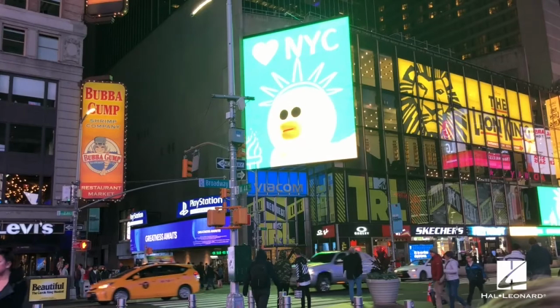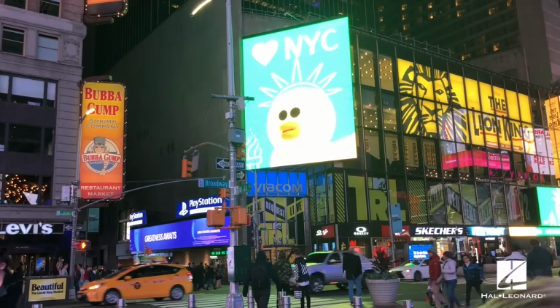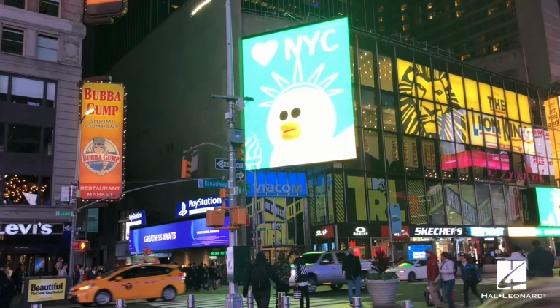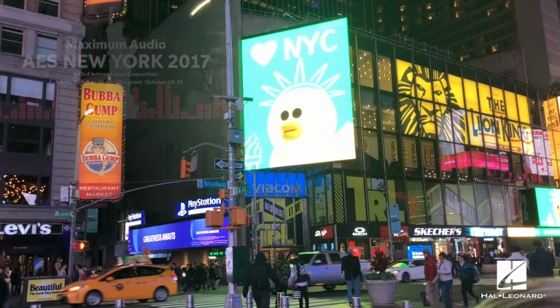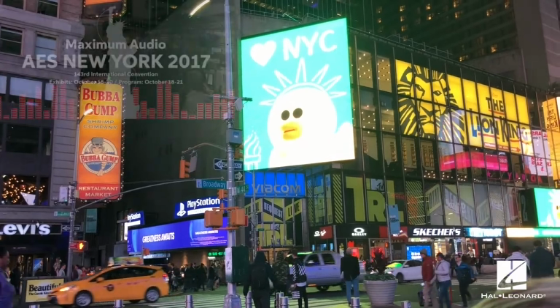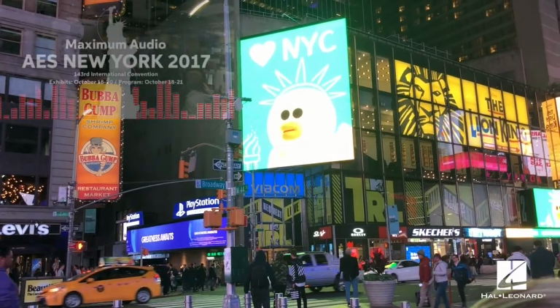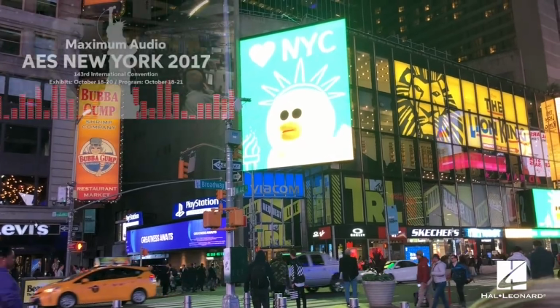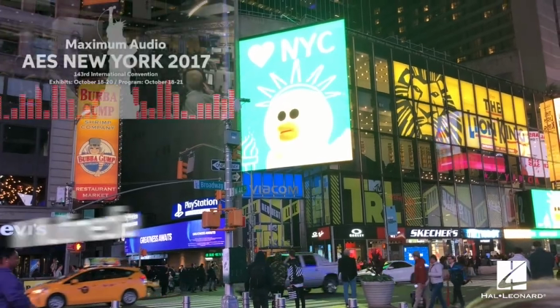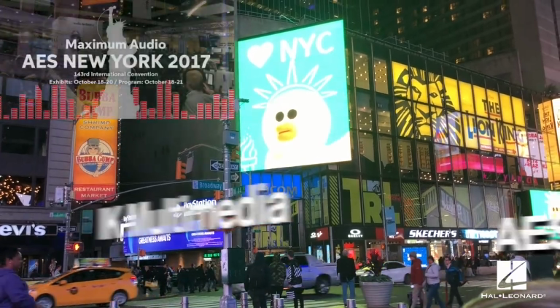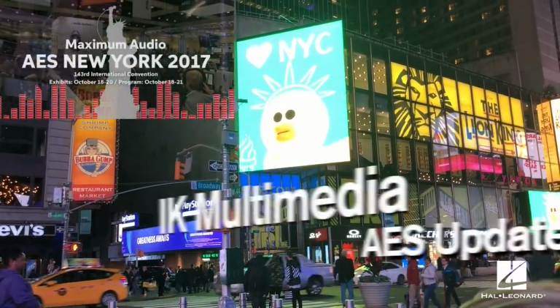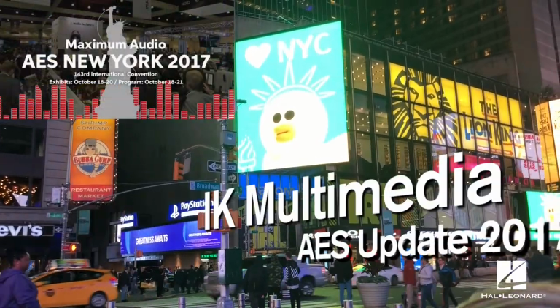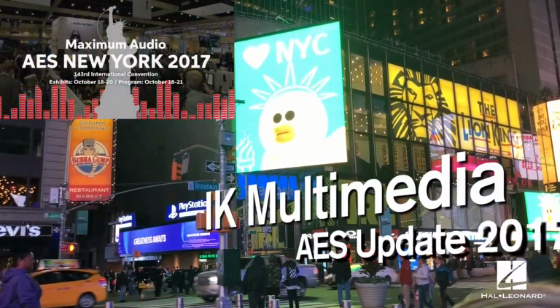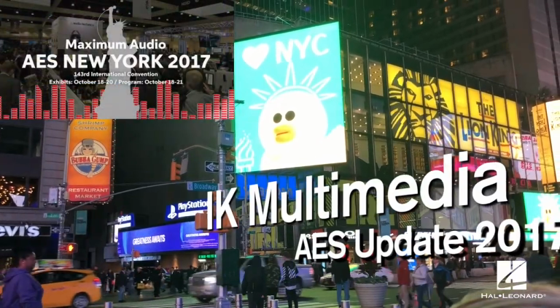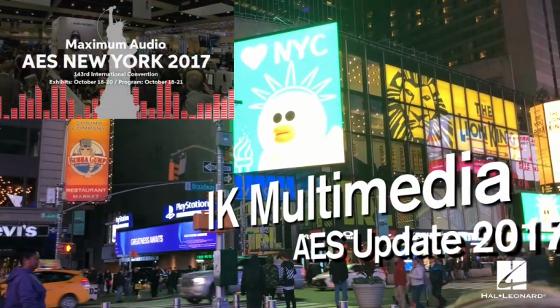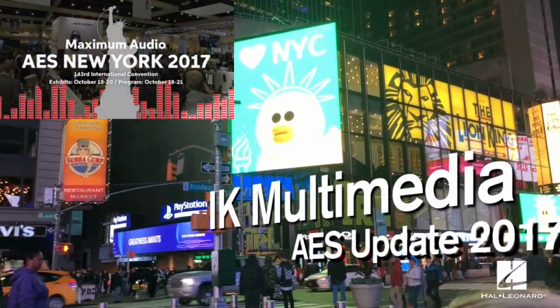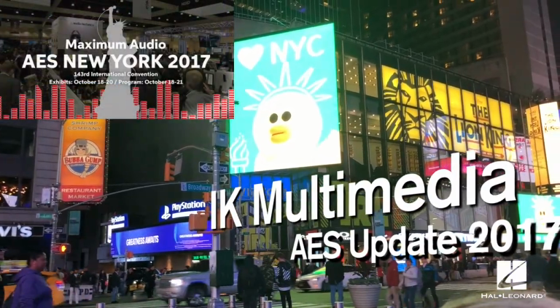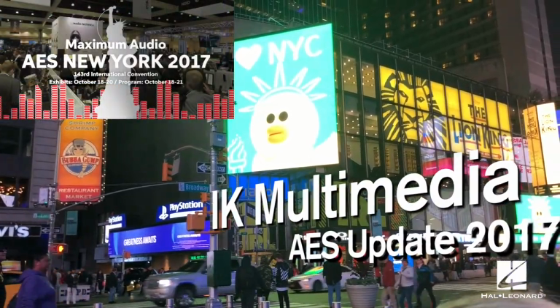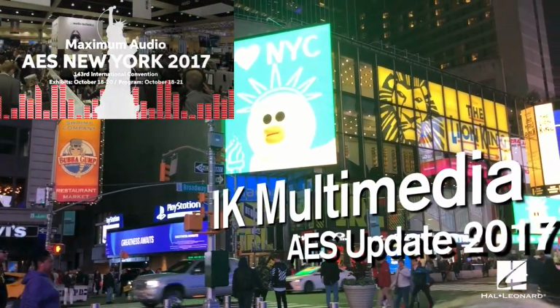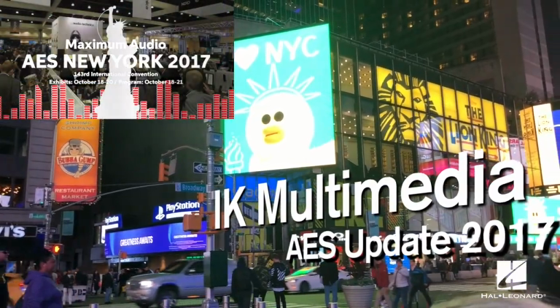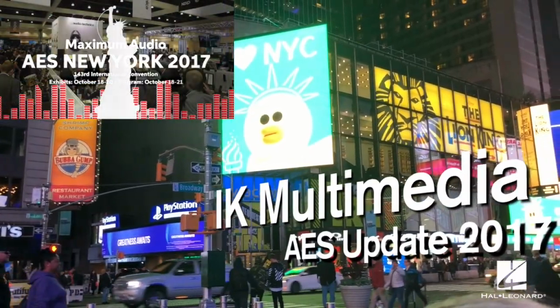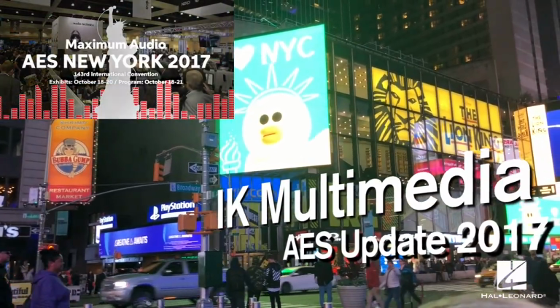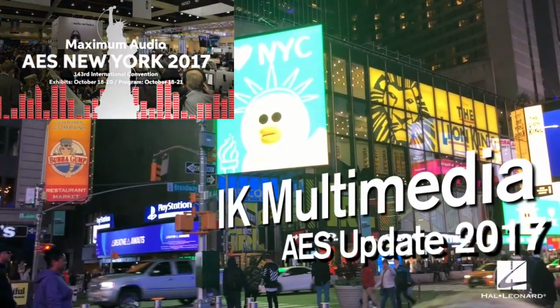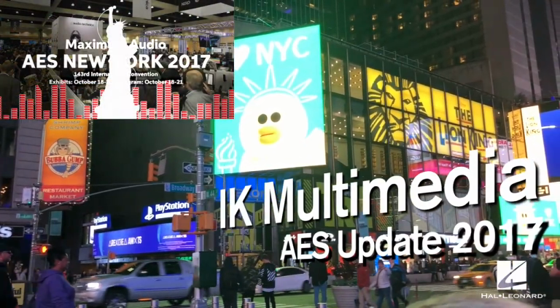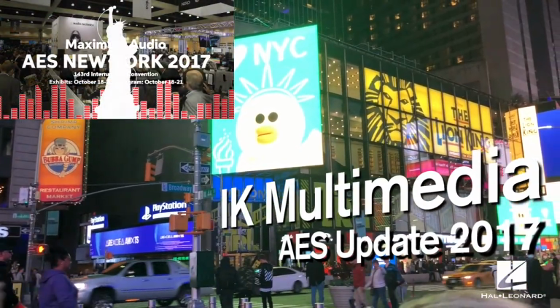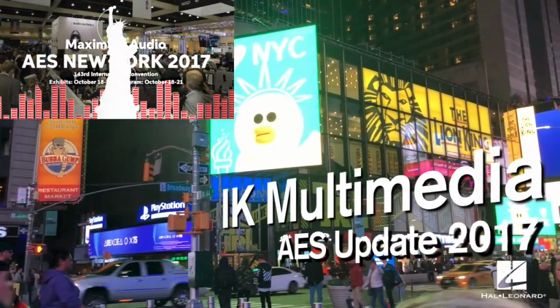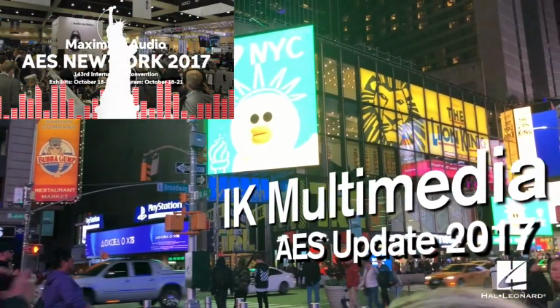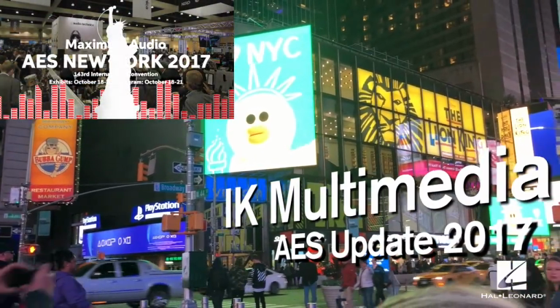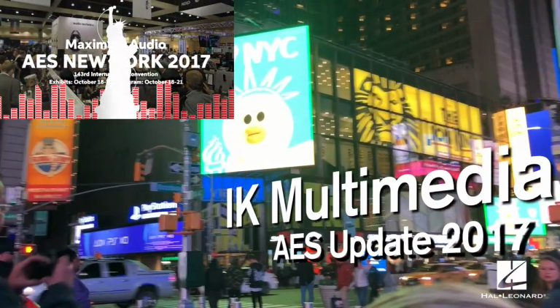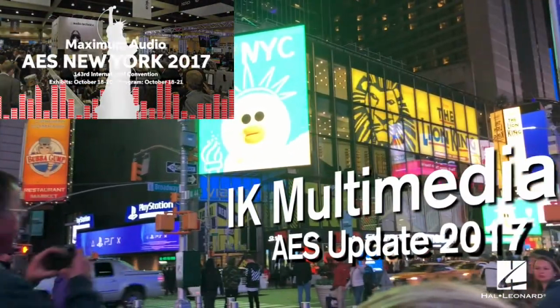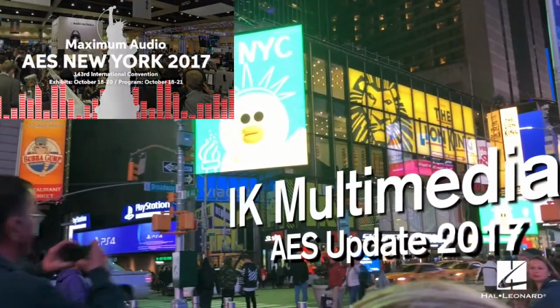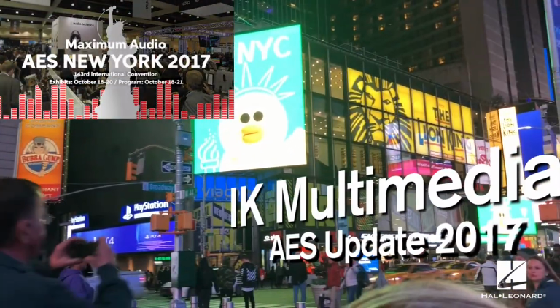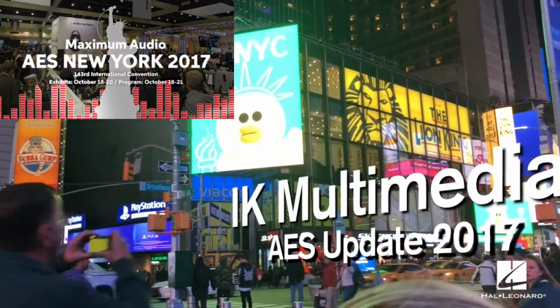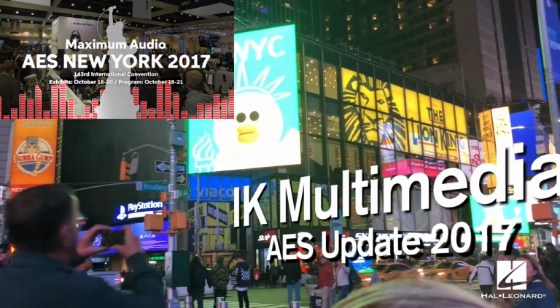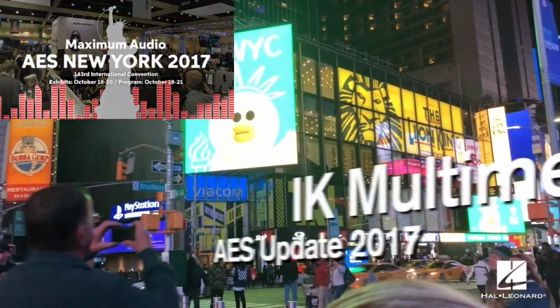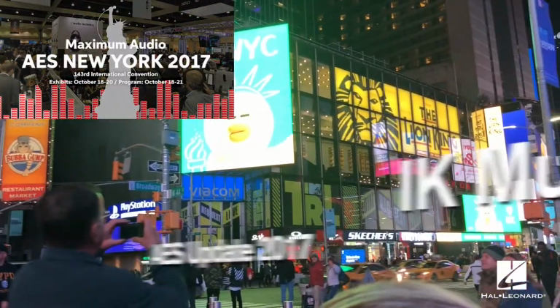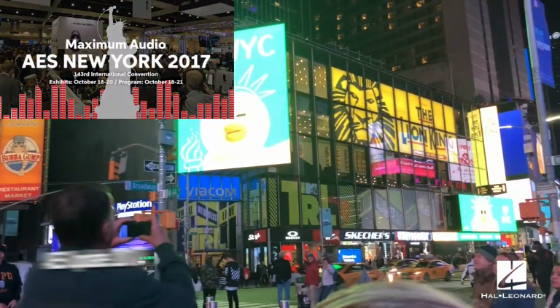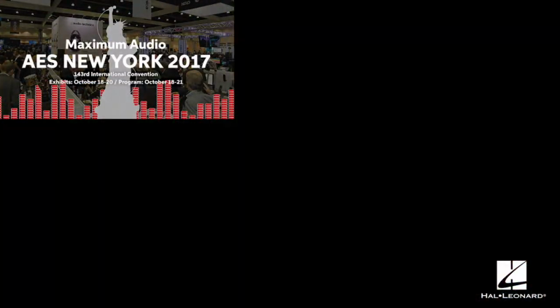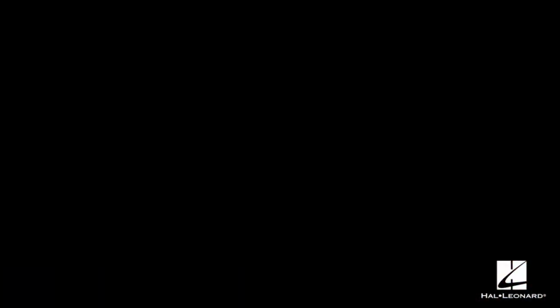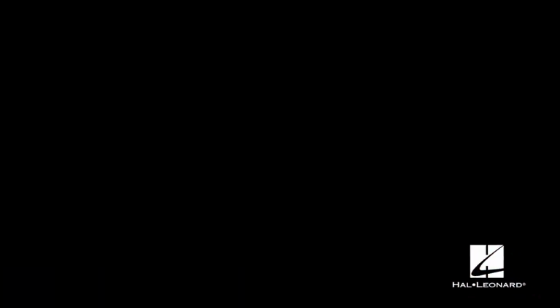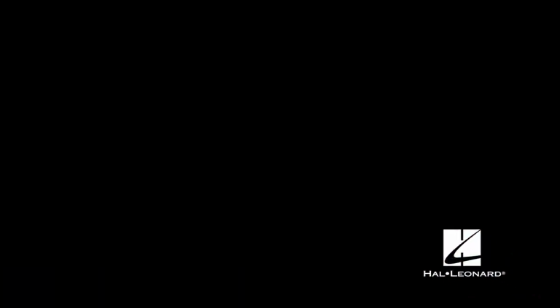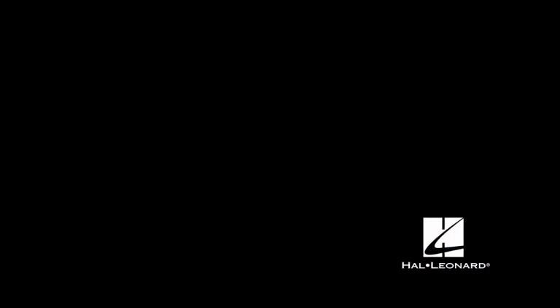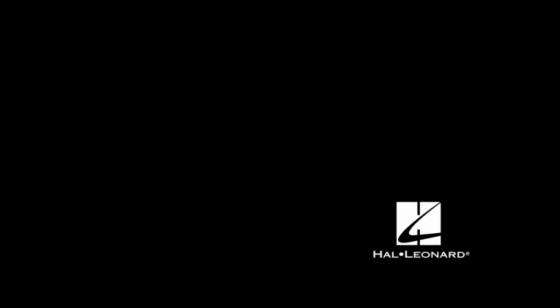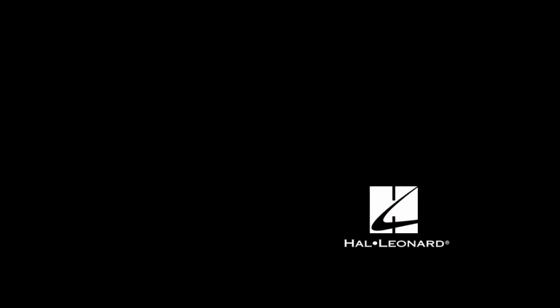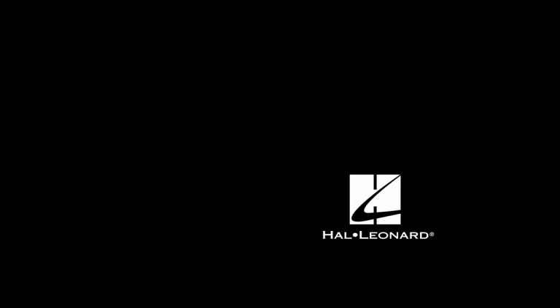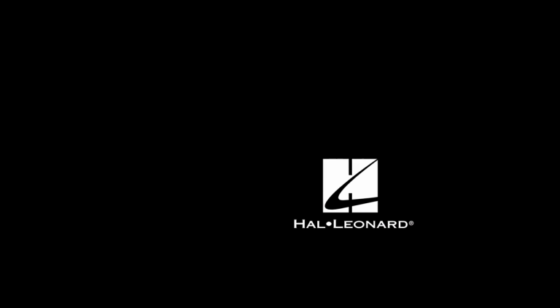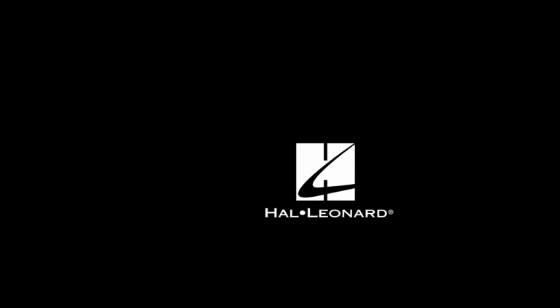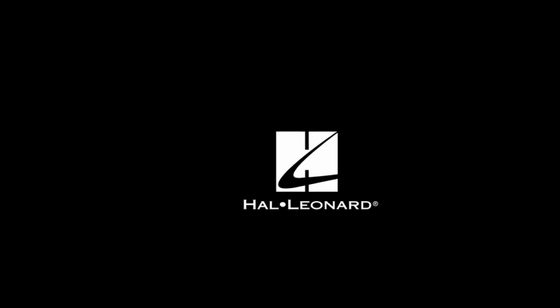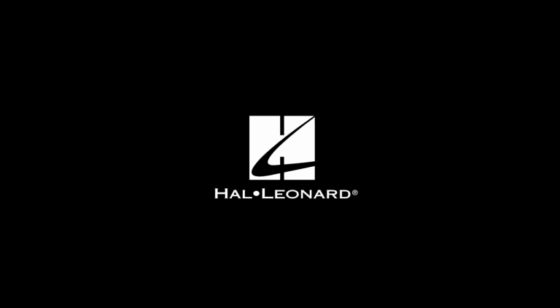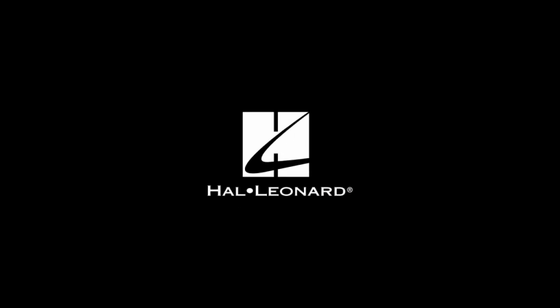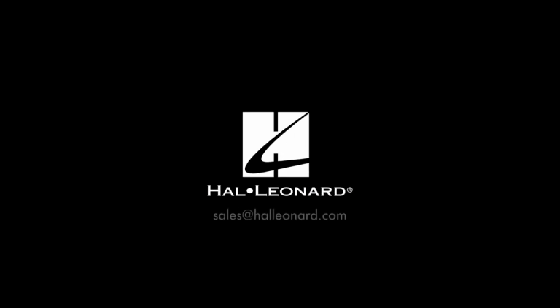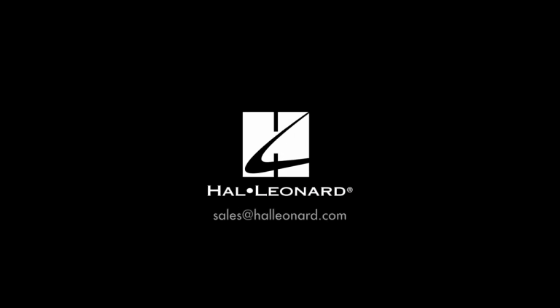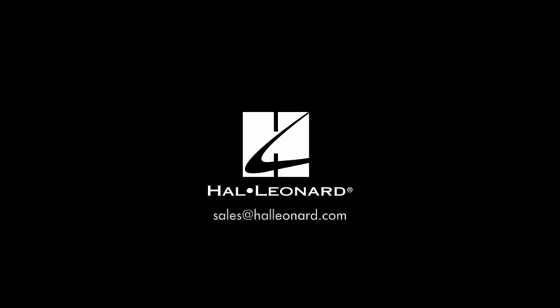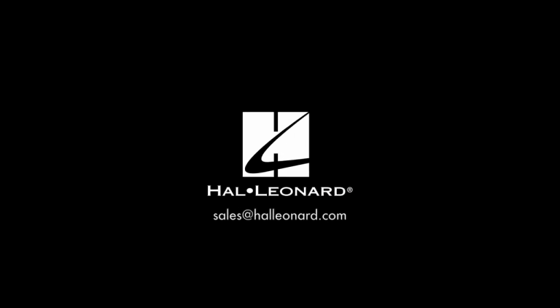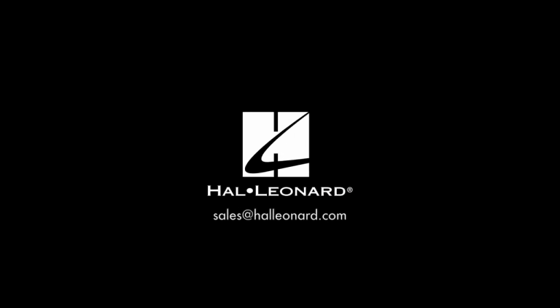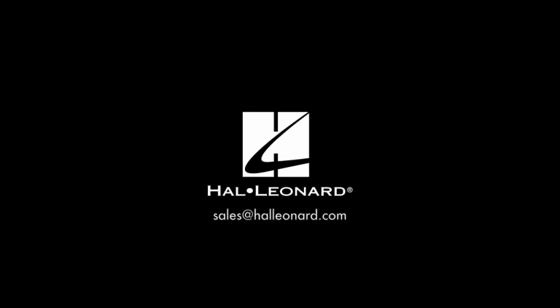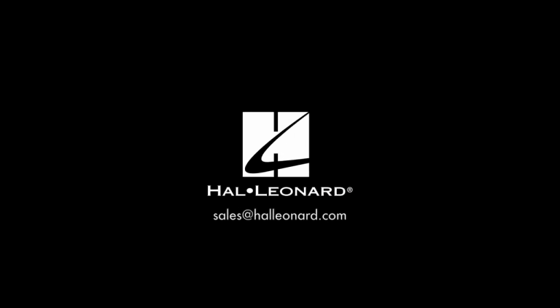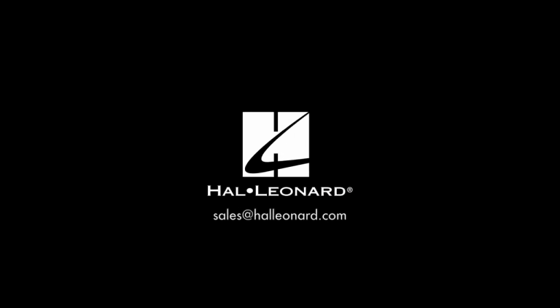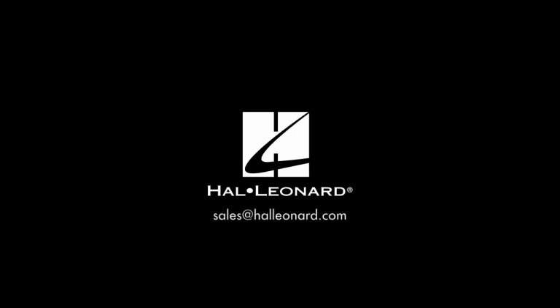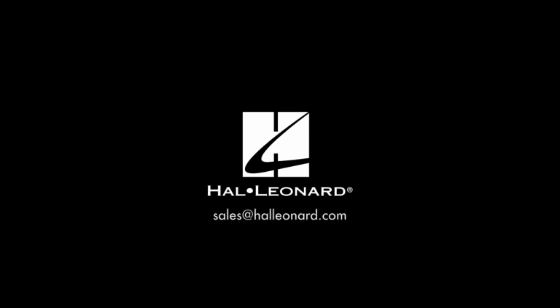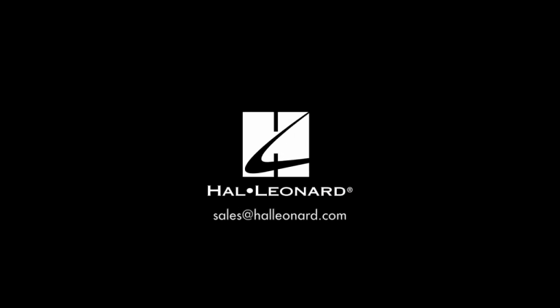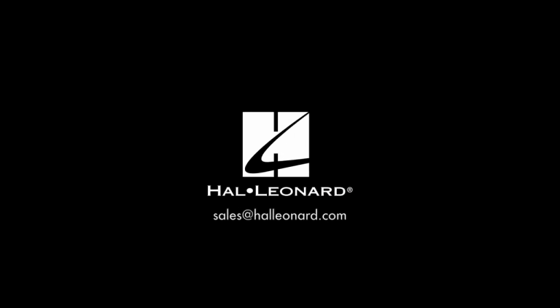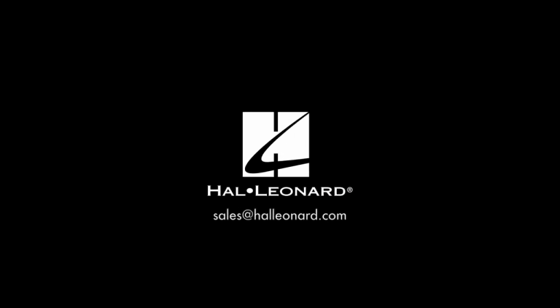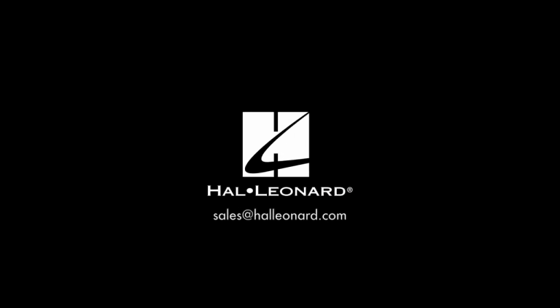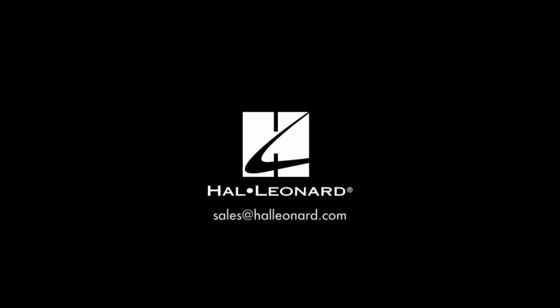For more information, please contact your sales rep at Hal Leonard or email sales@halleonard.com.